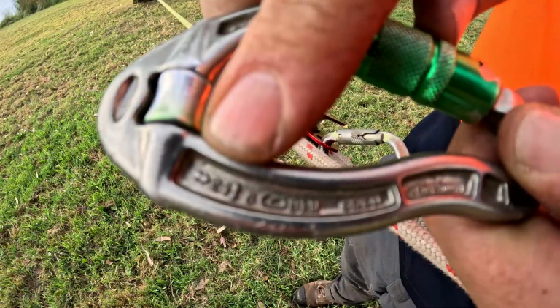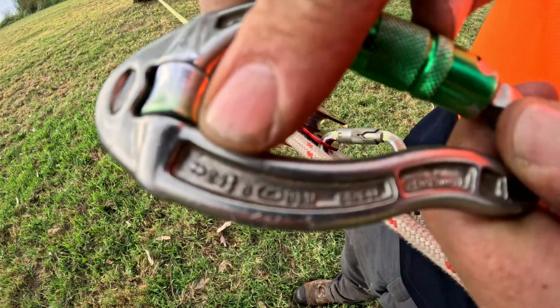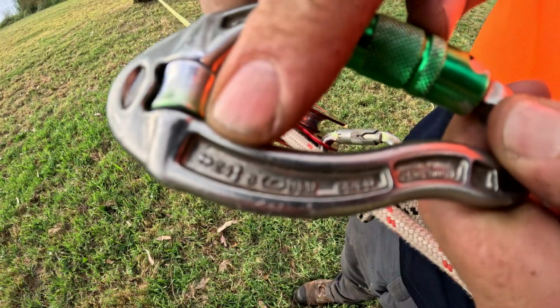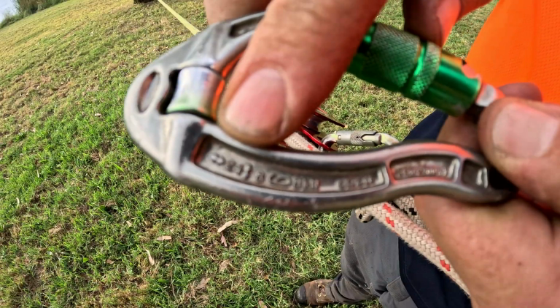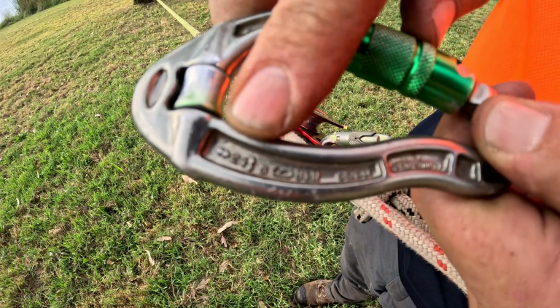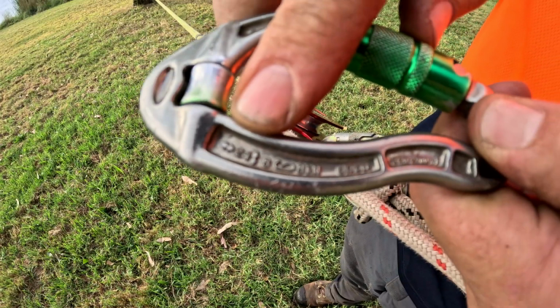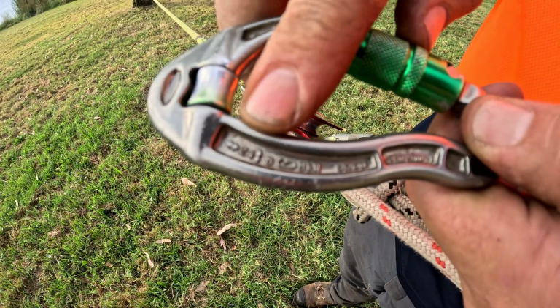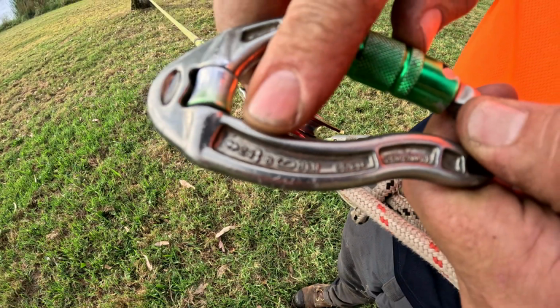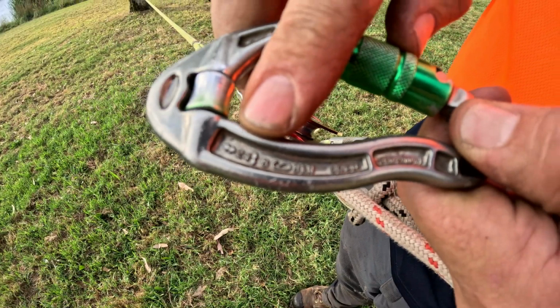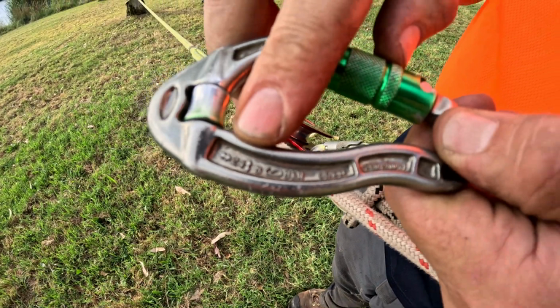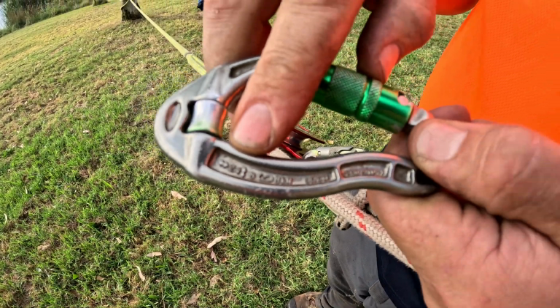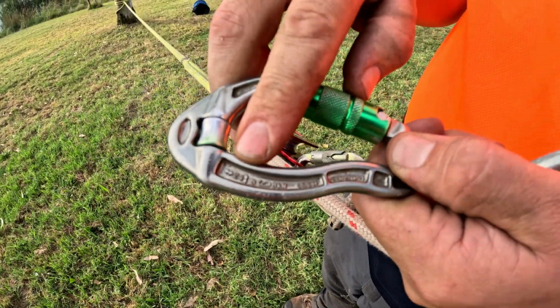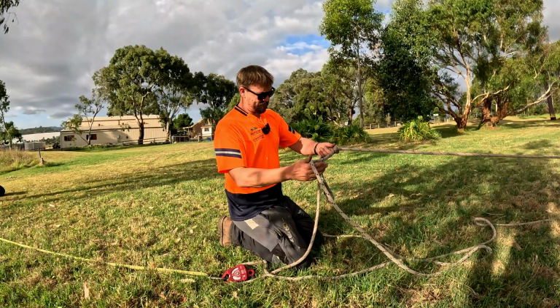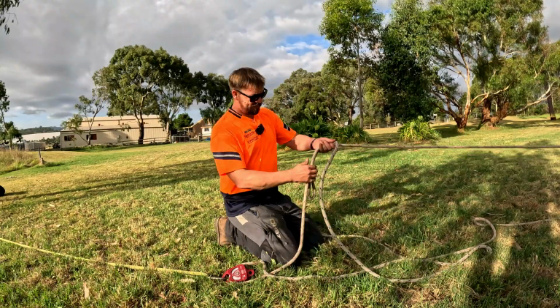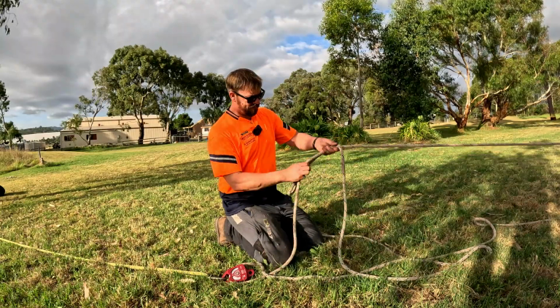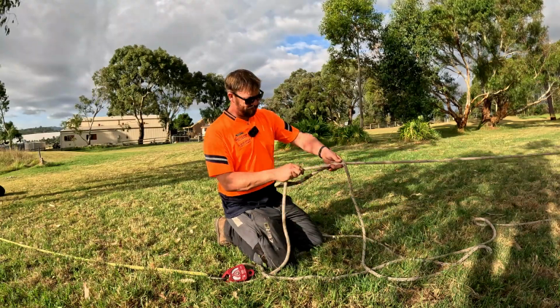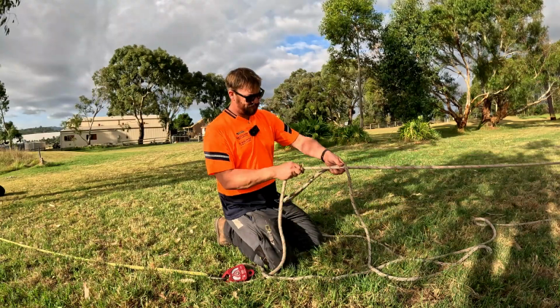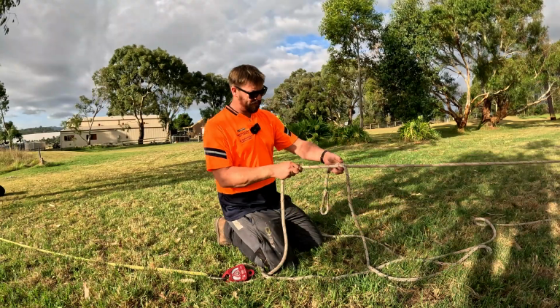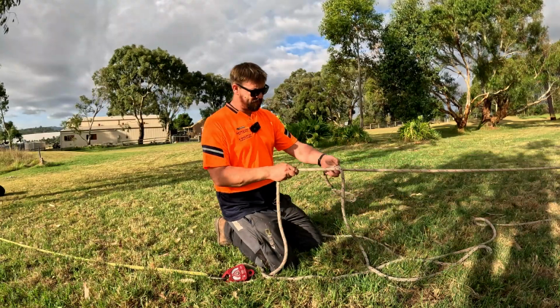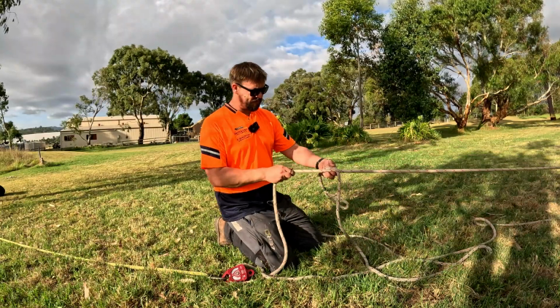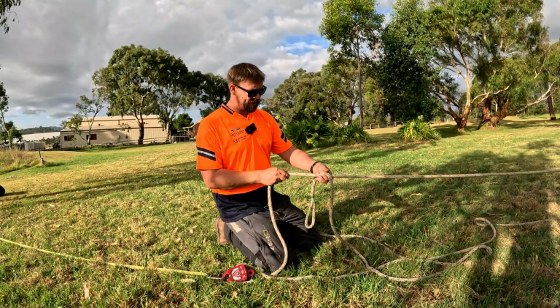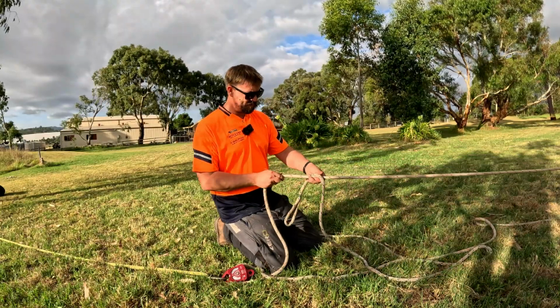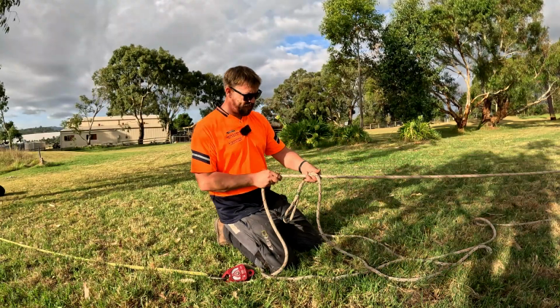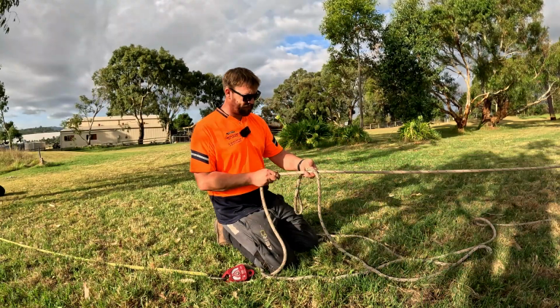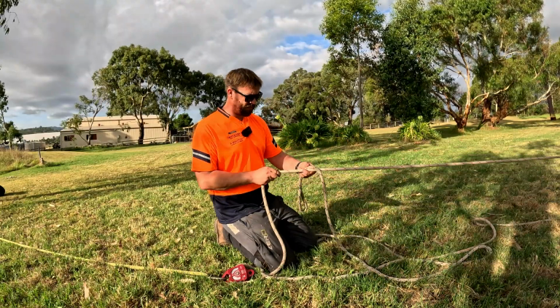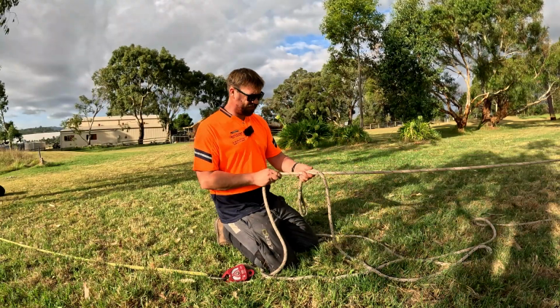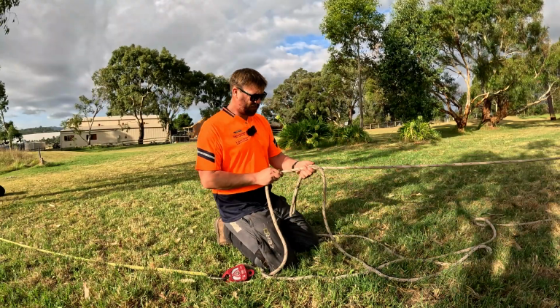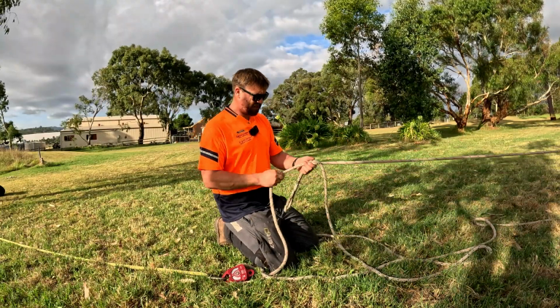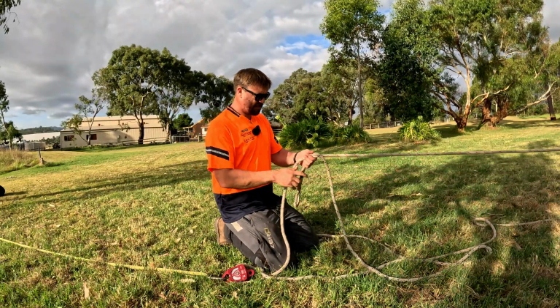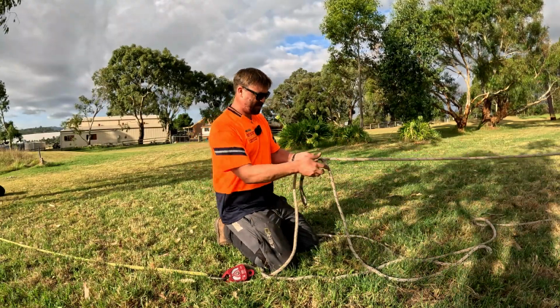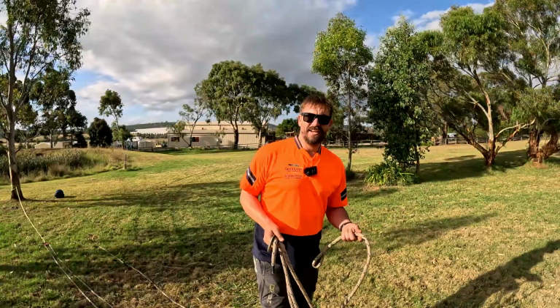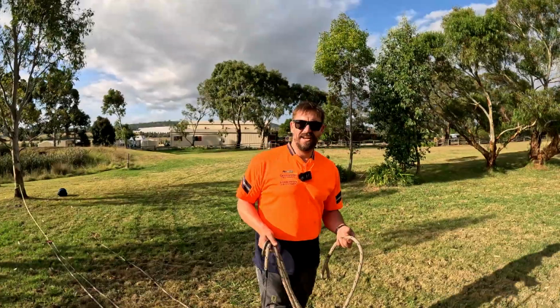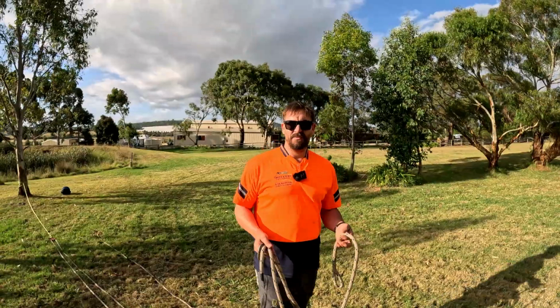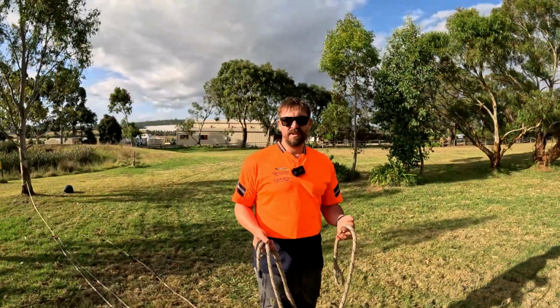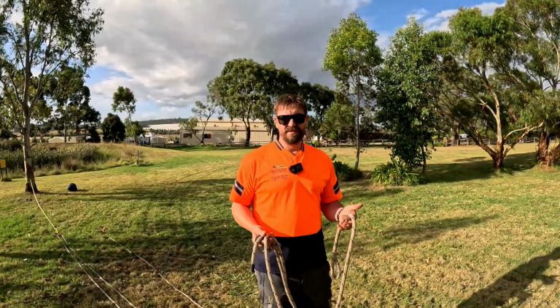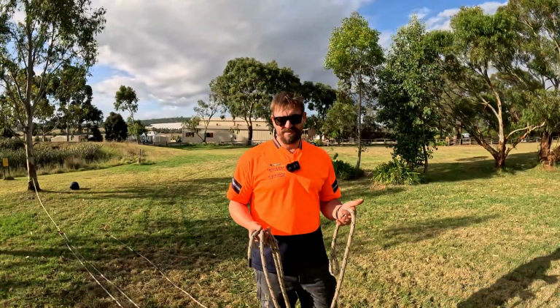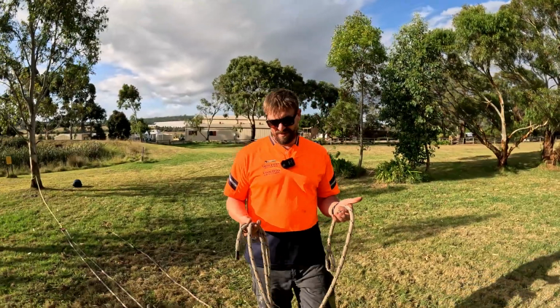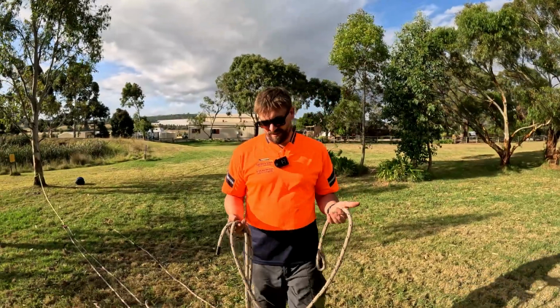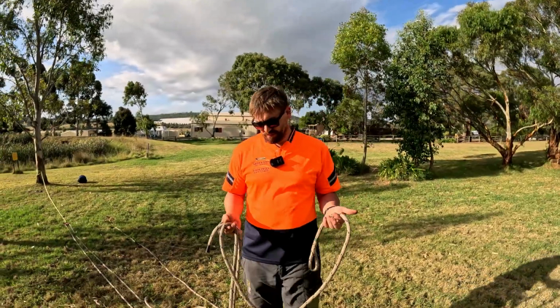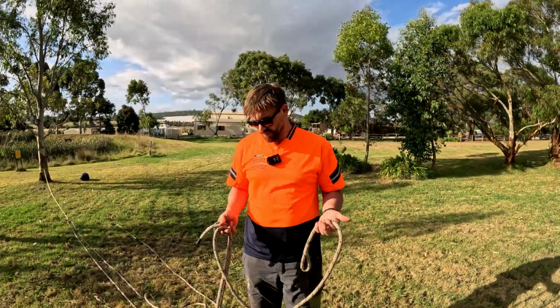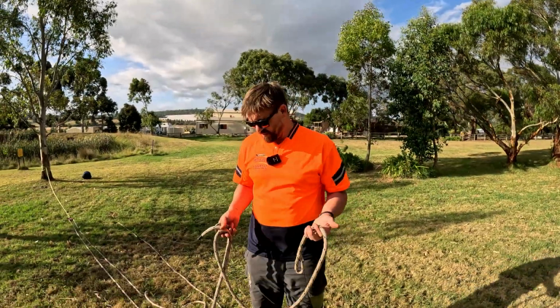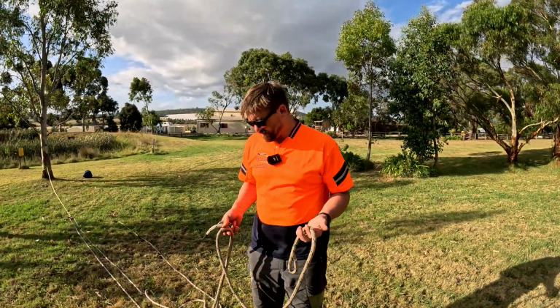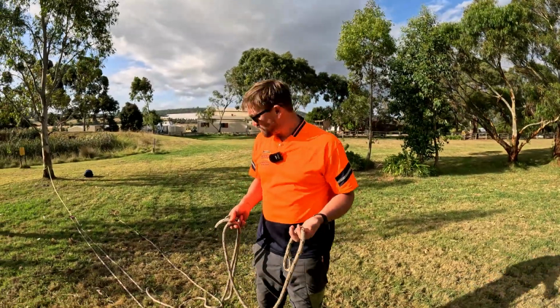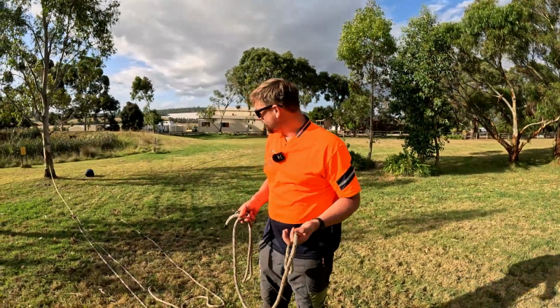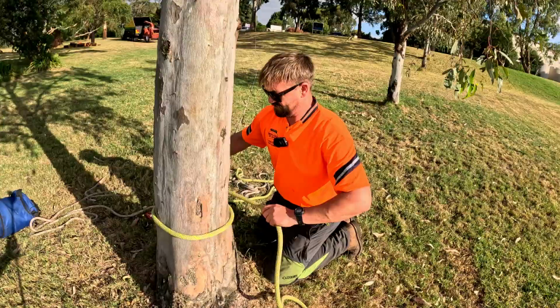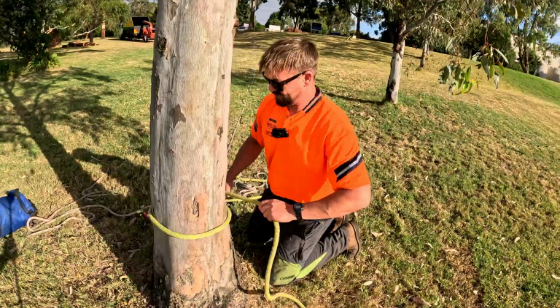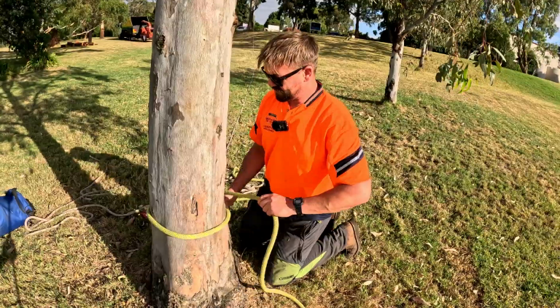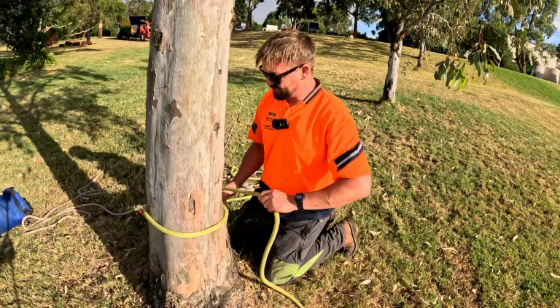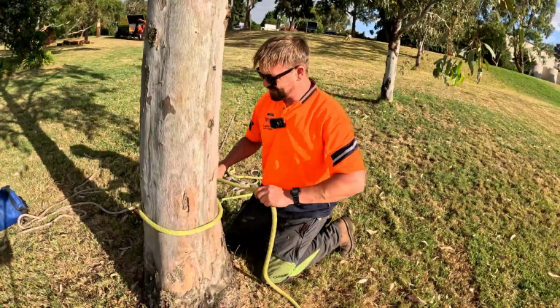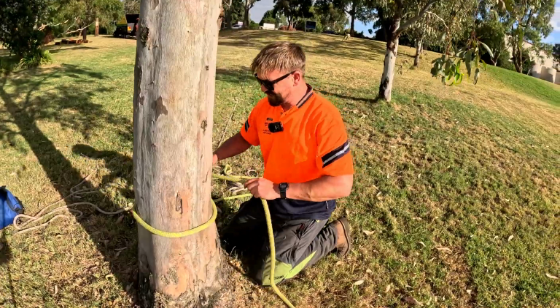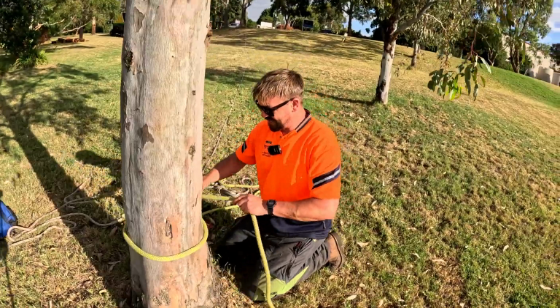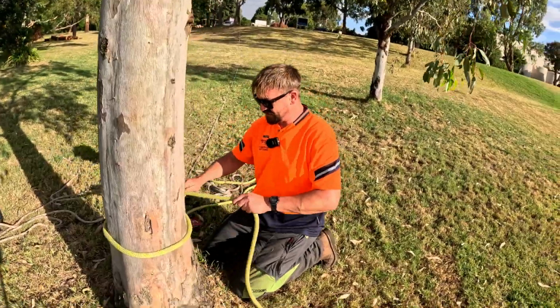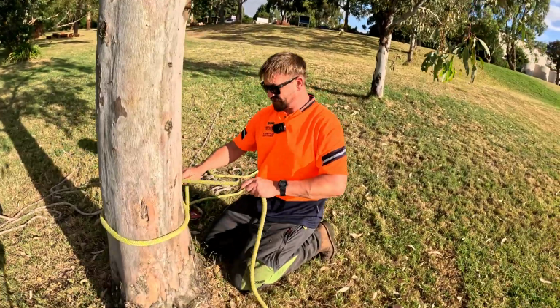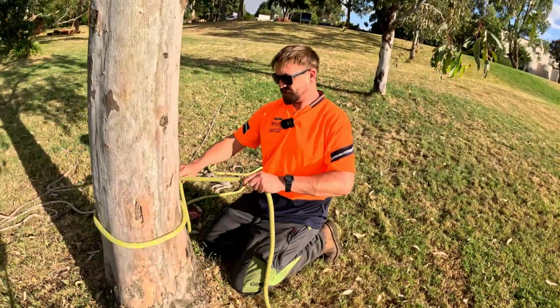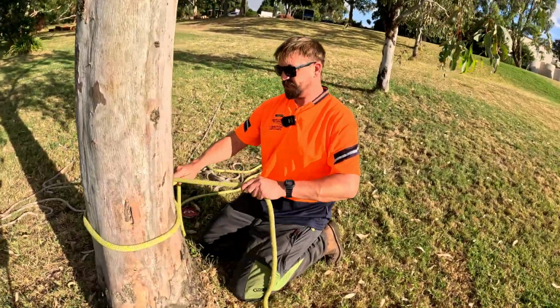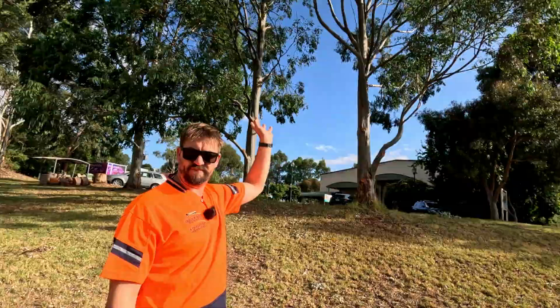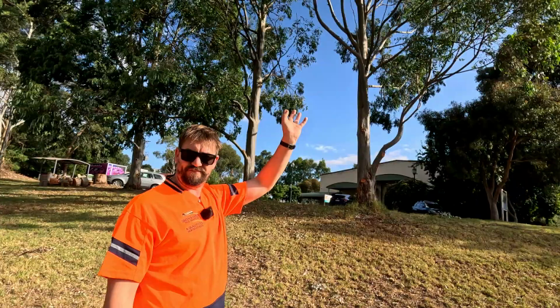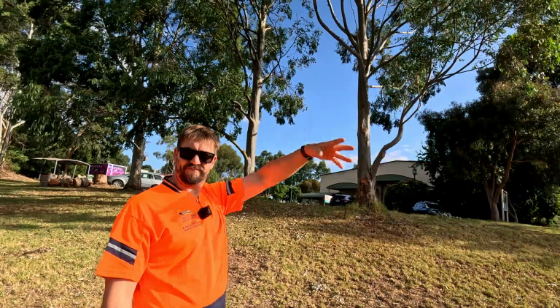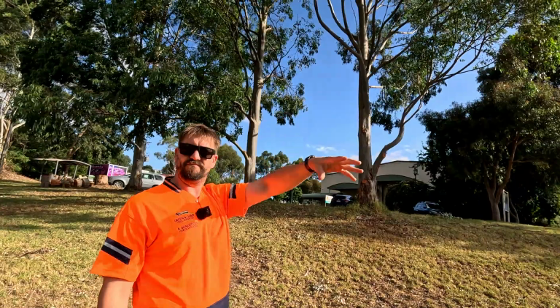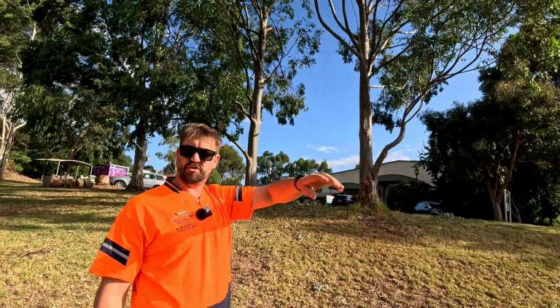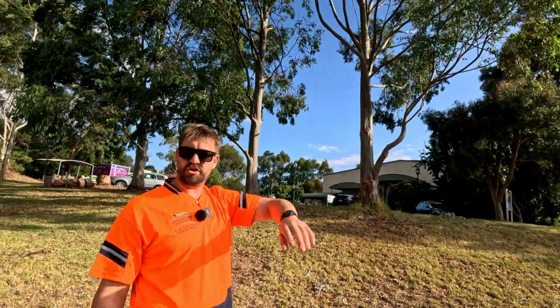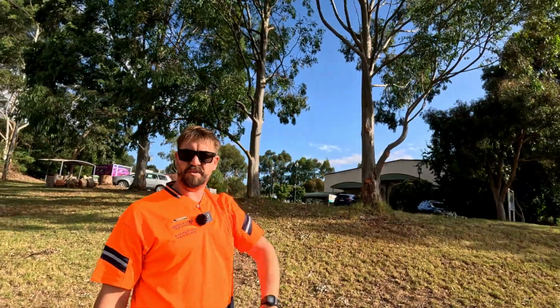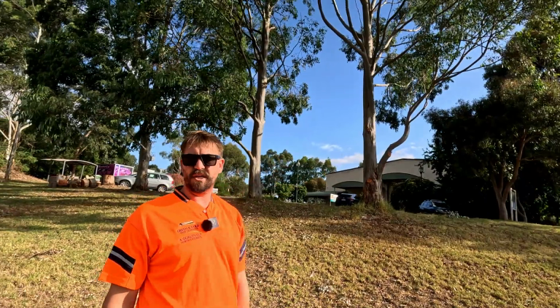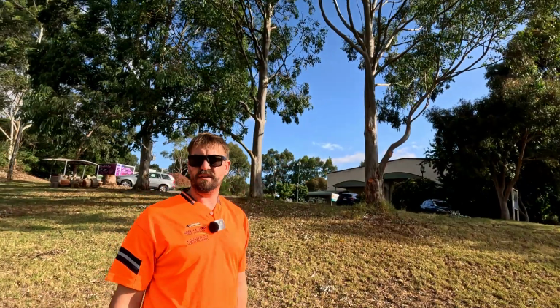What is a kilonewton? So we're just going to tie another Blake's hitch here — we're going to improvise. So this is a cow hitch, chop it down.